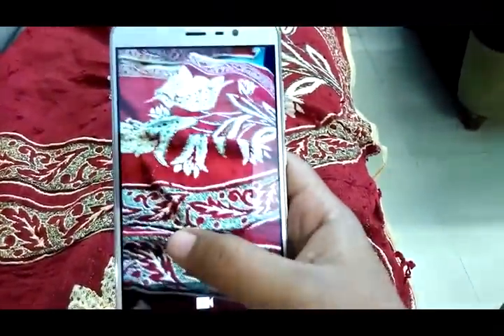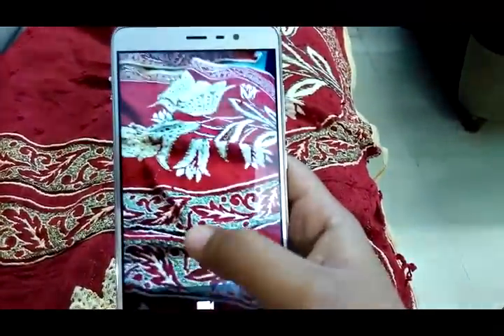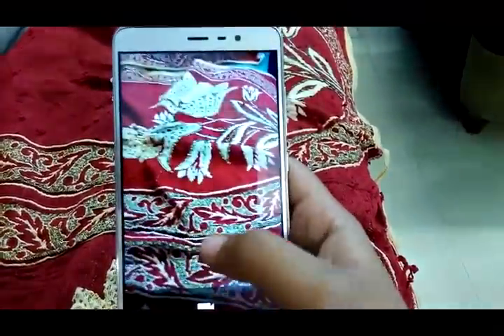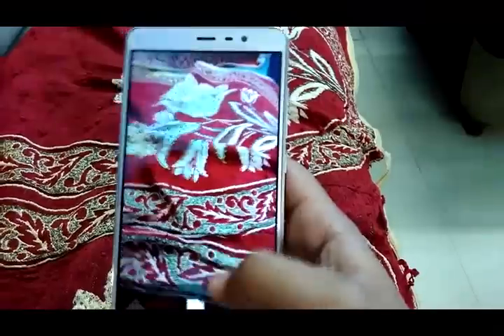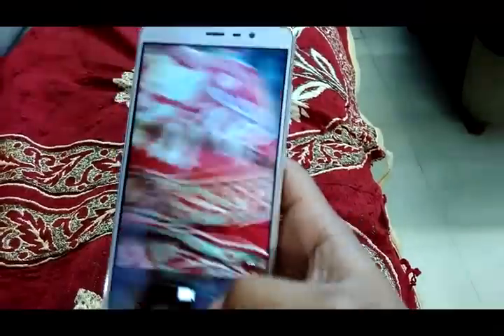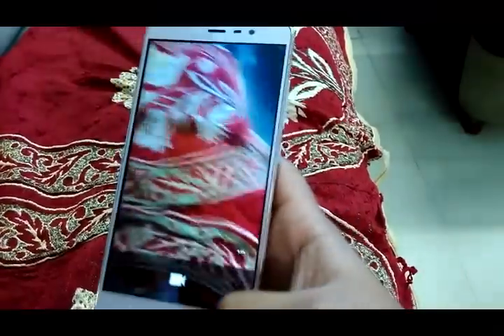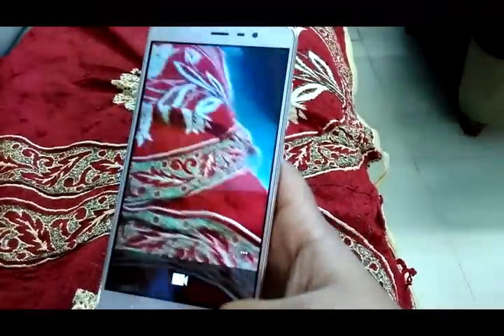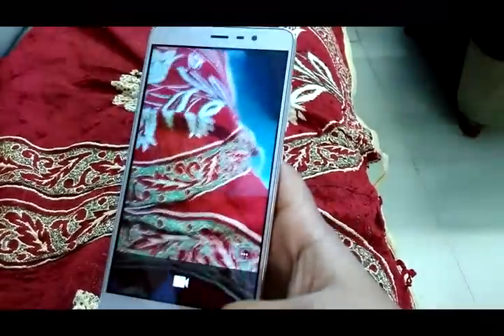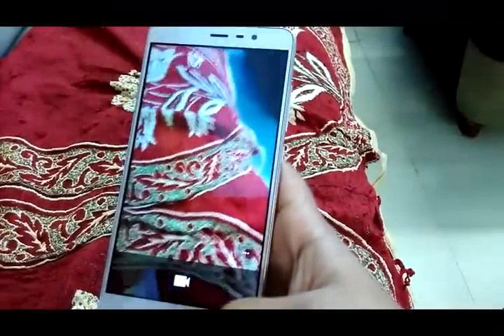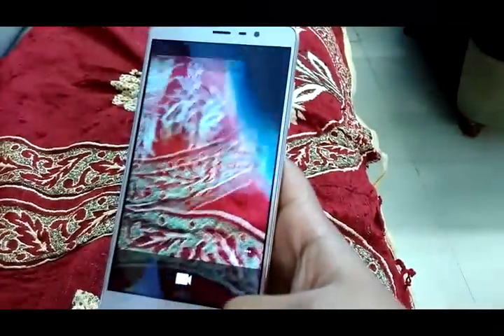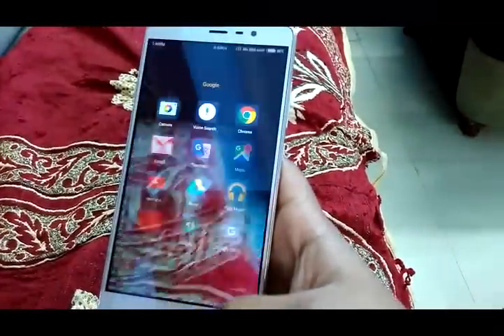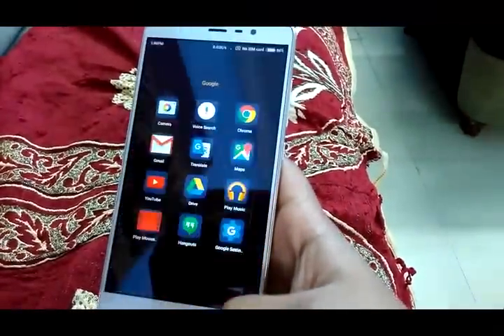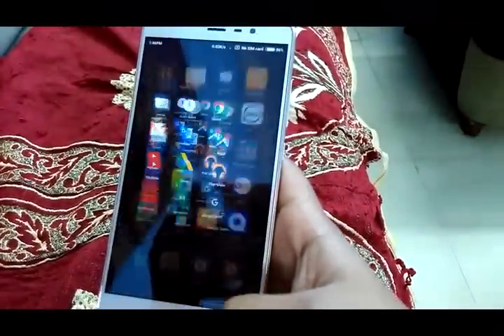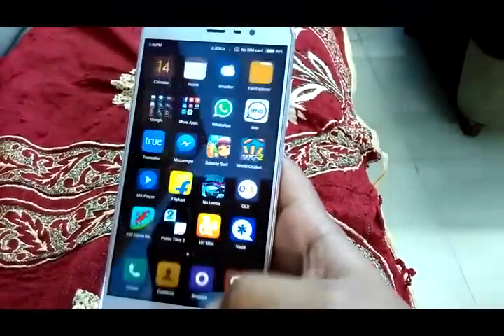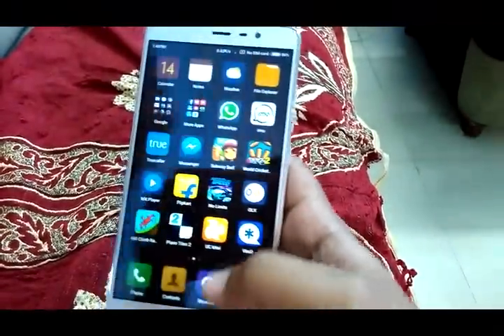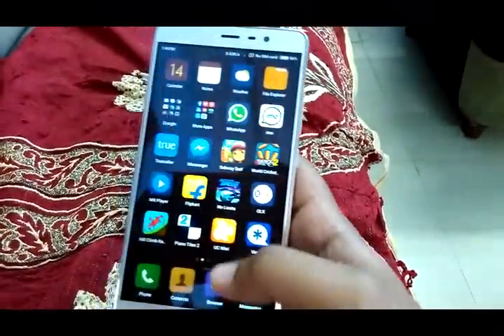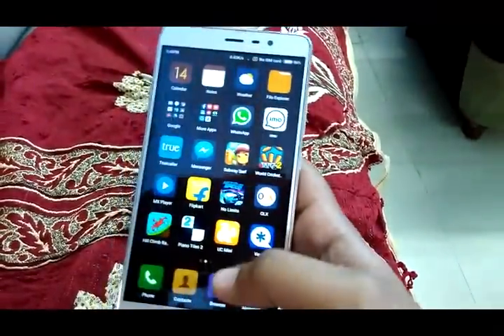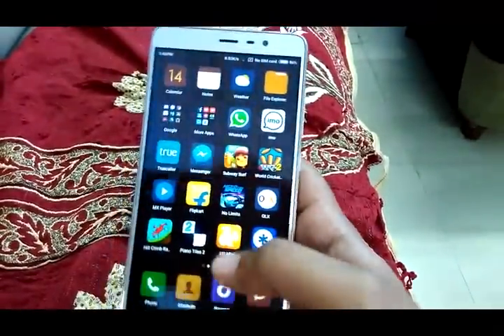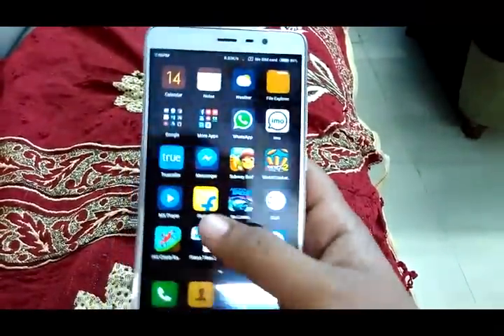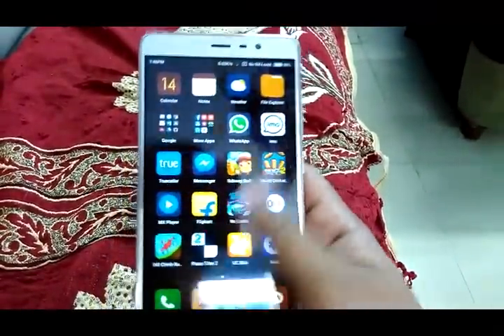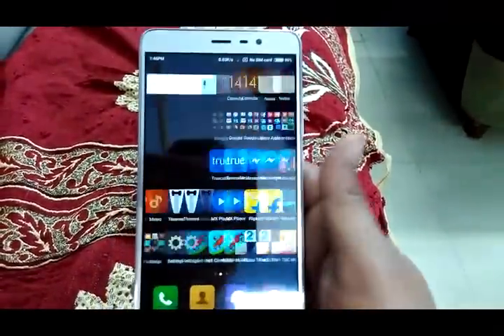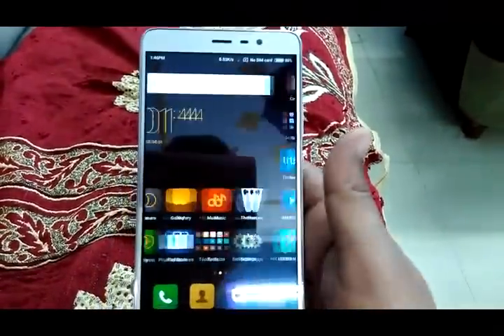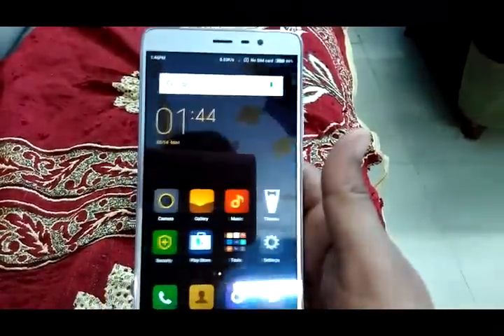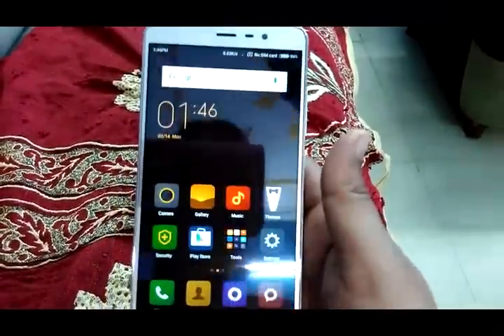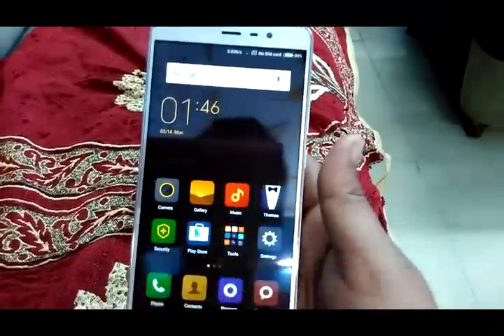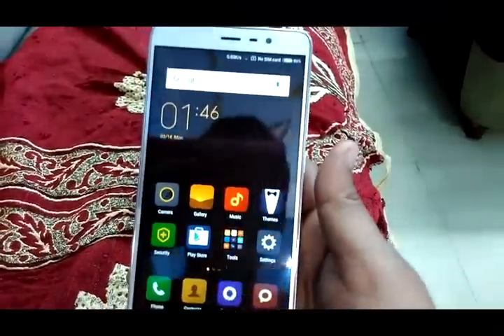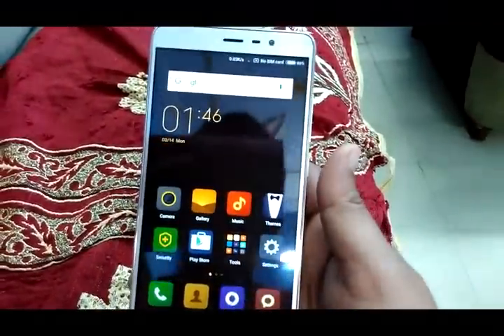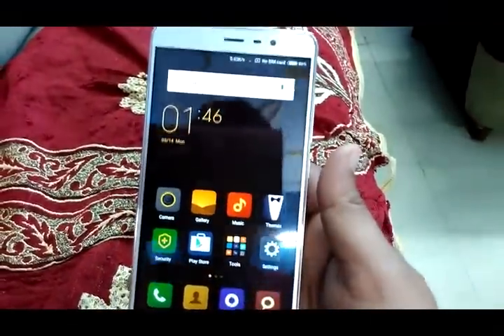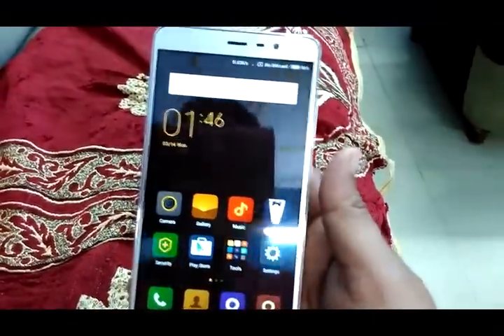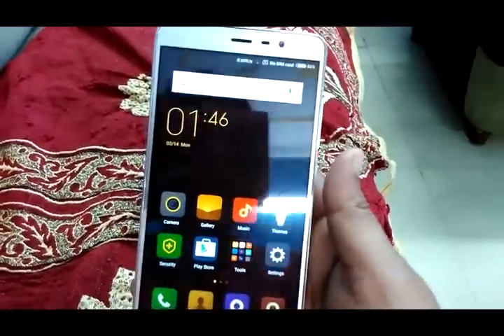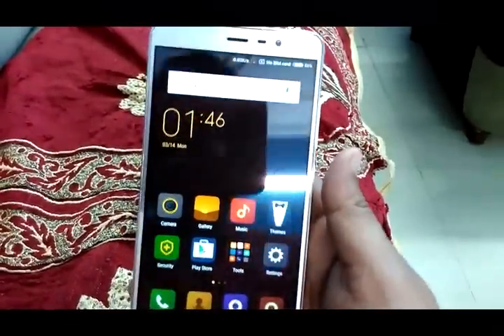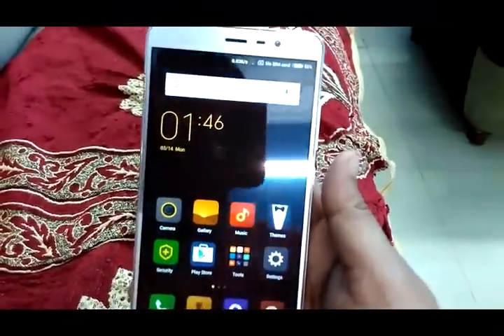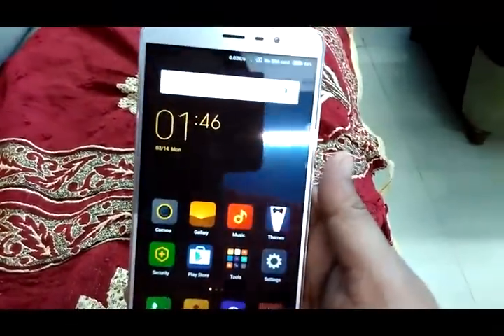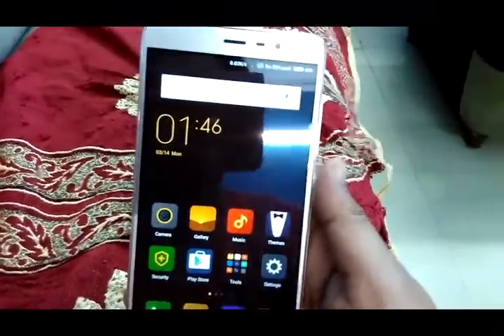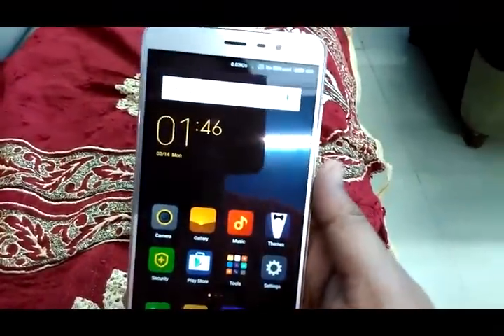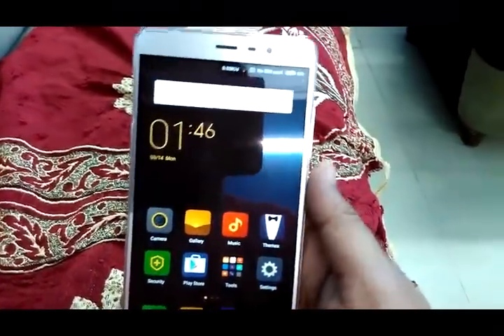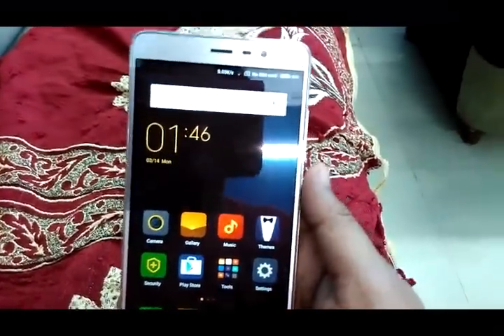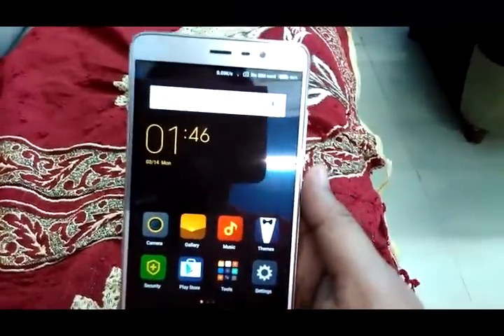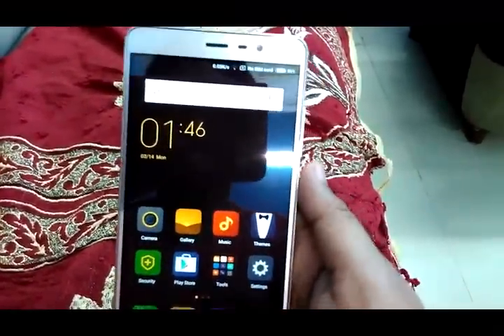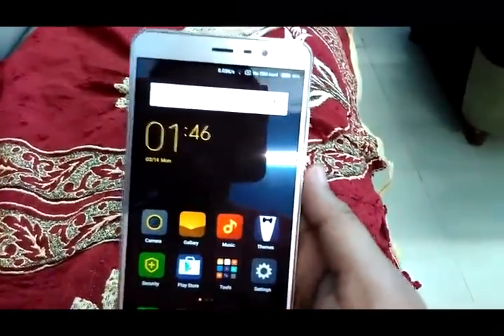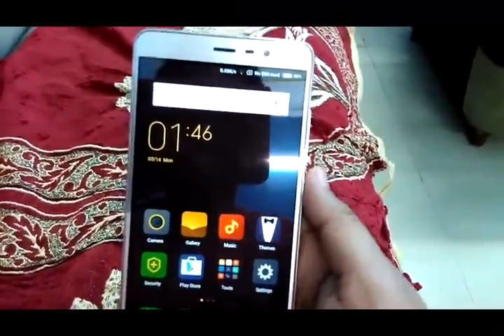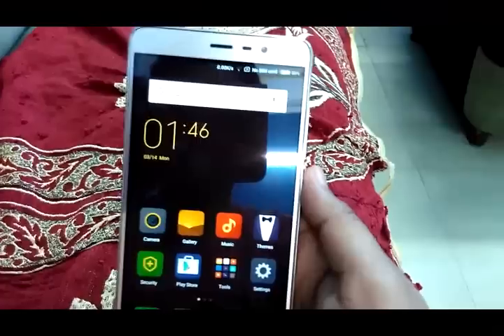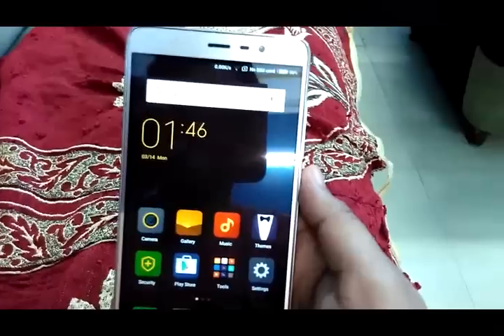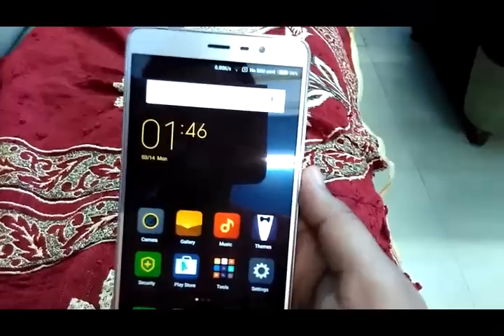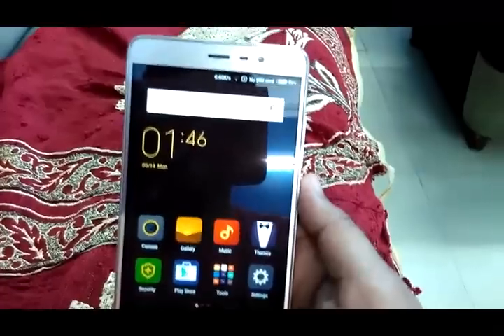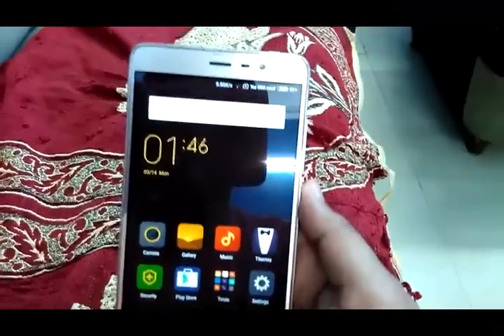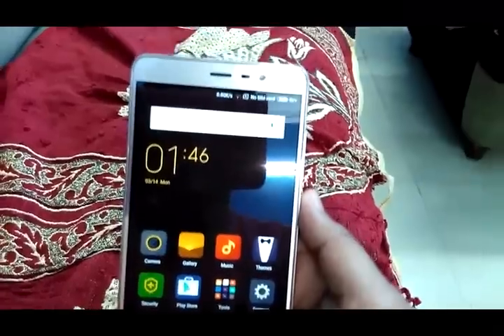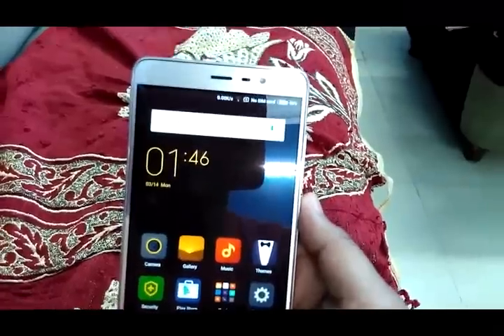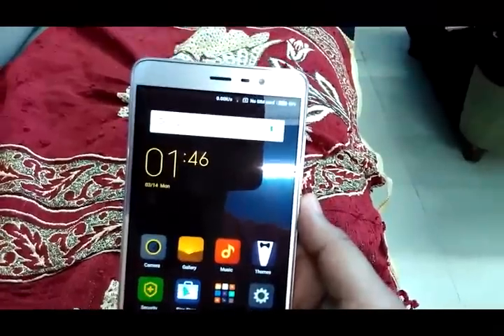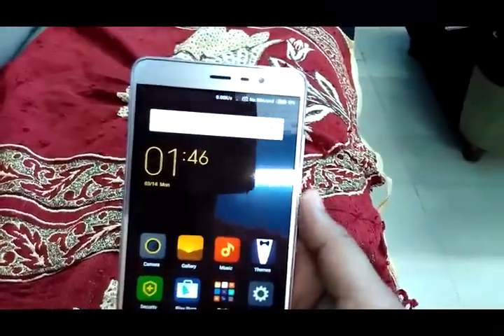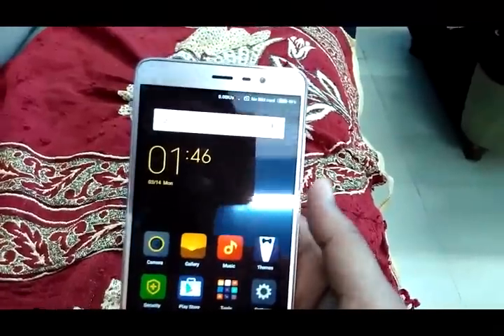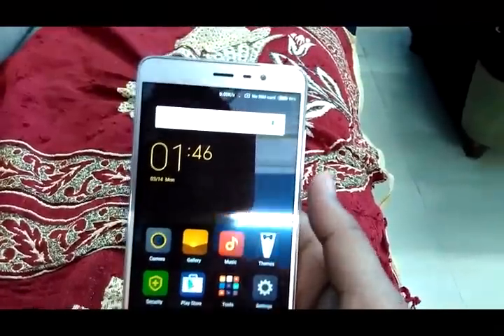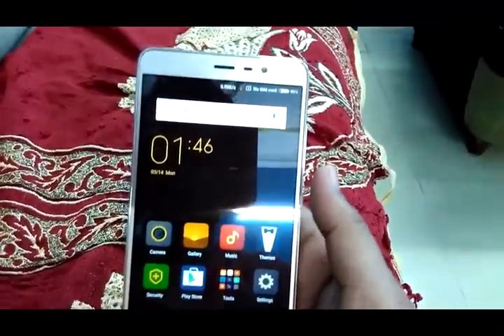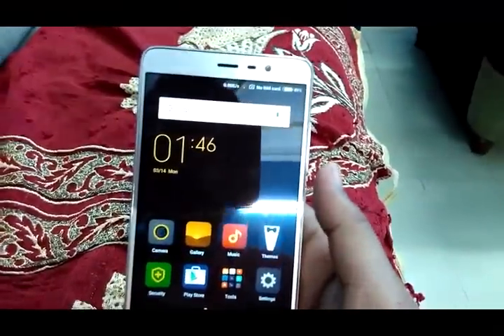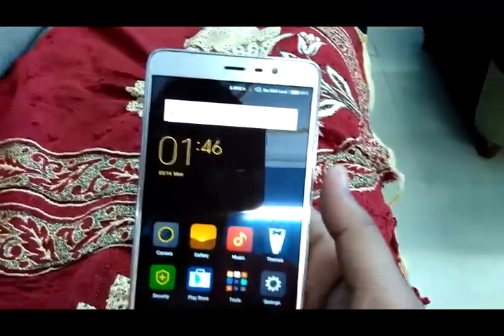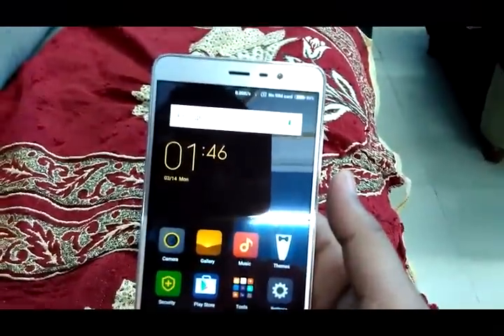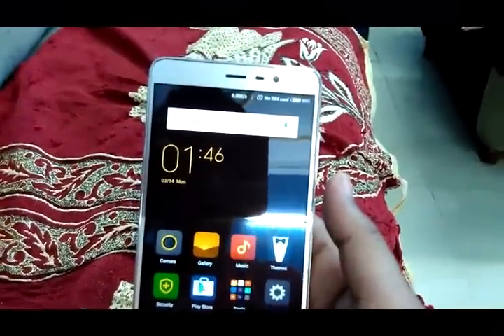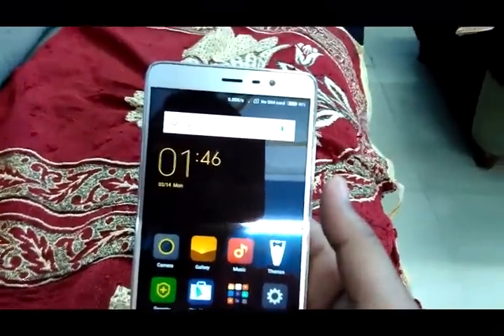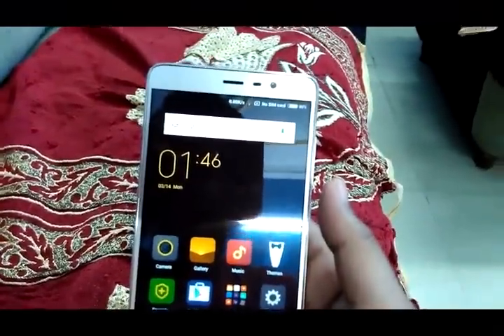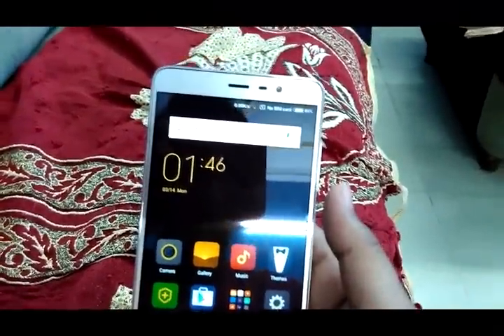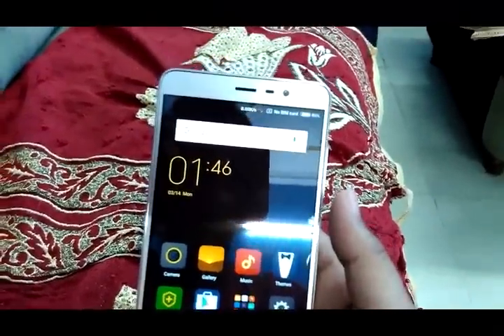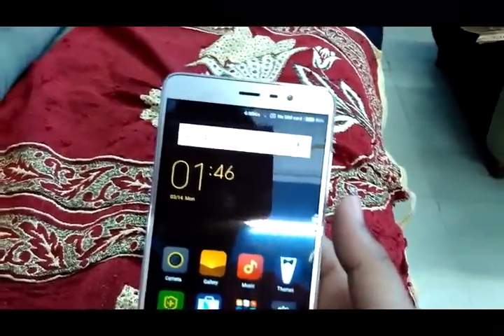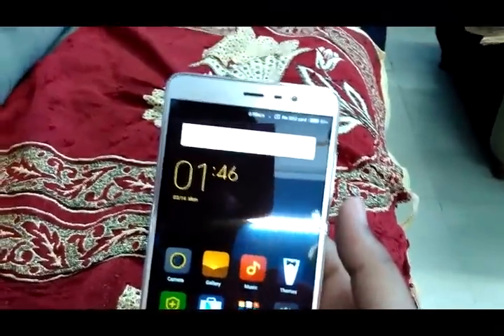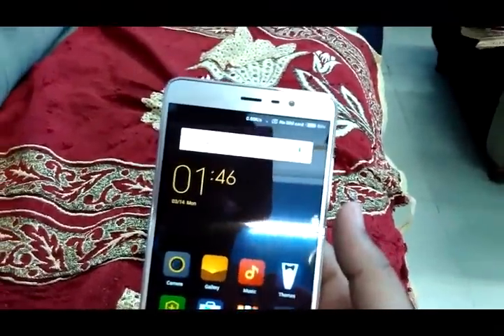So I am Shahrukh with an in-depth review of the camera of the Xiaomi Redmi Note 3. Thank you for watching.